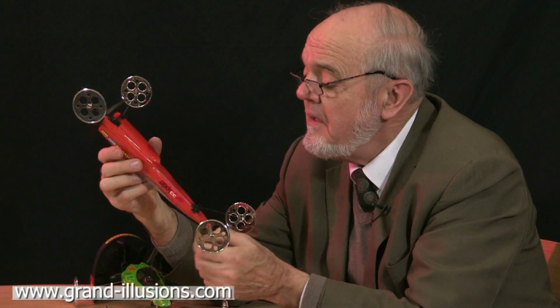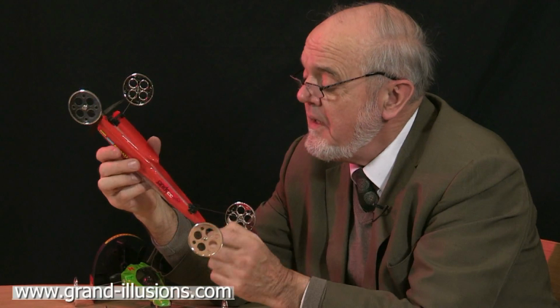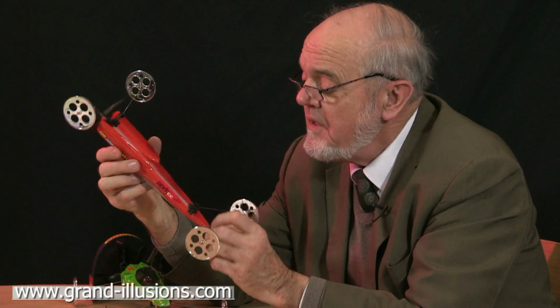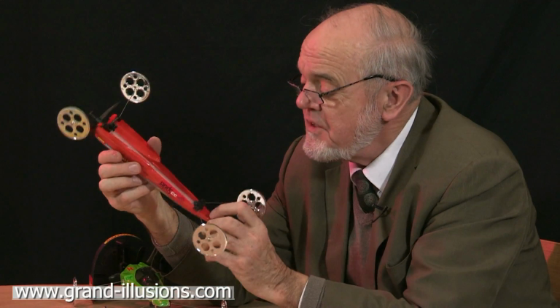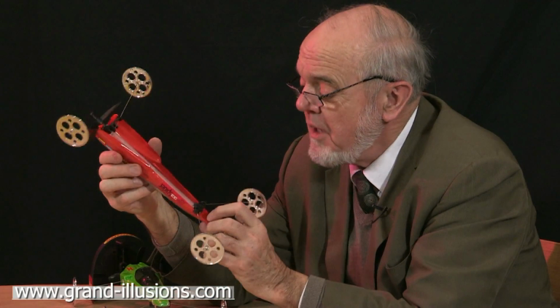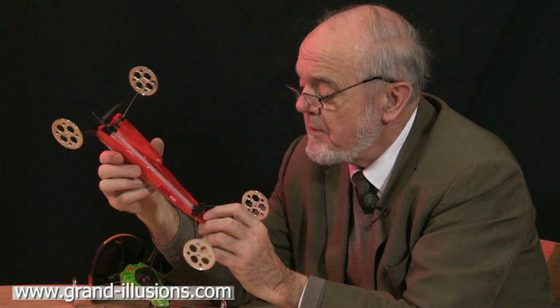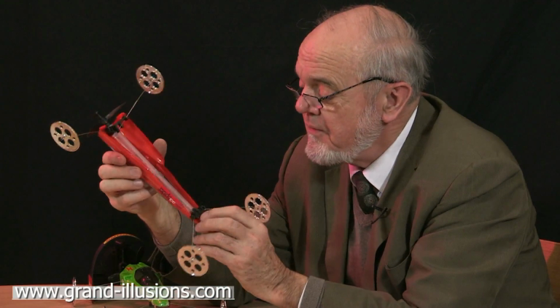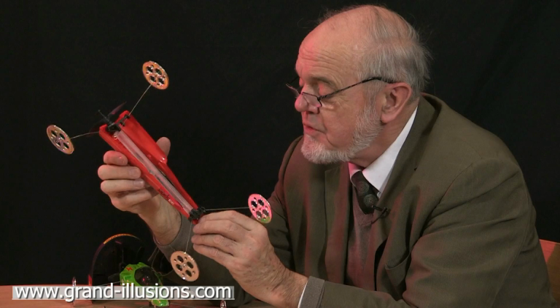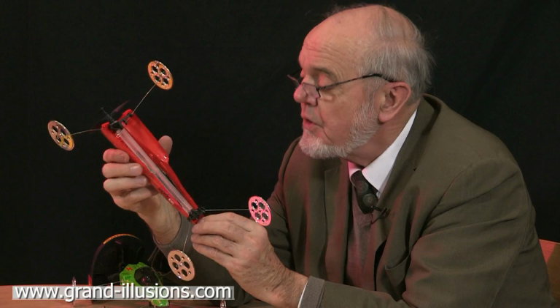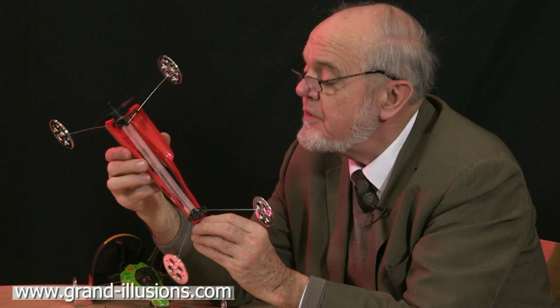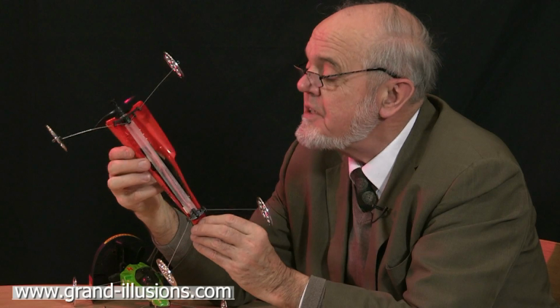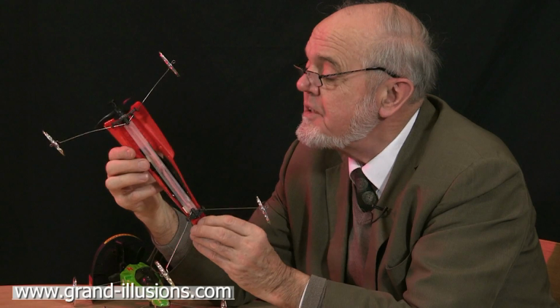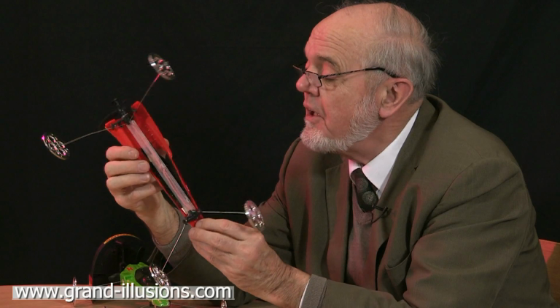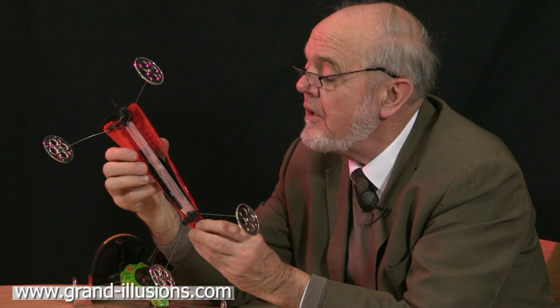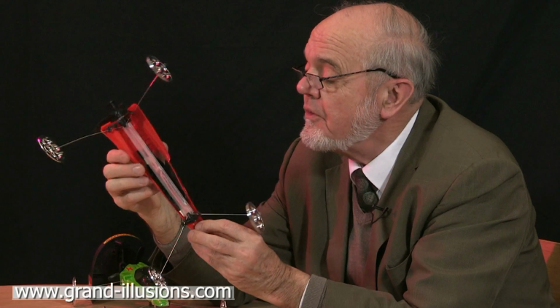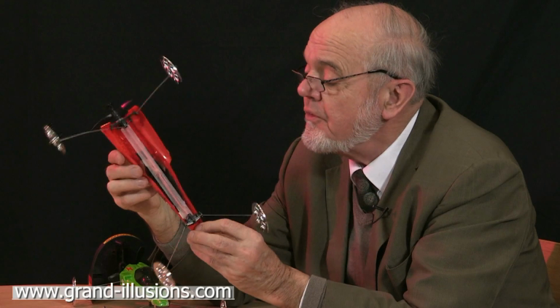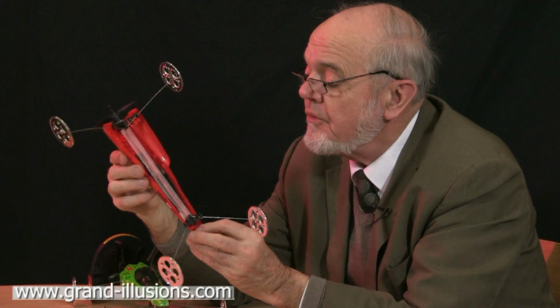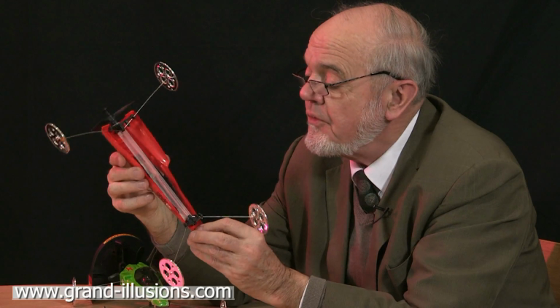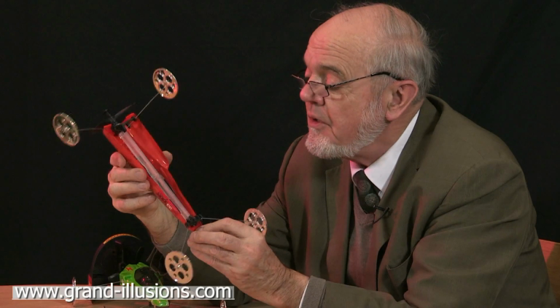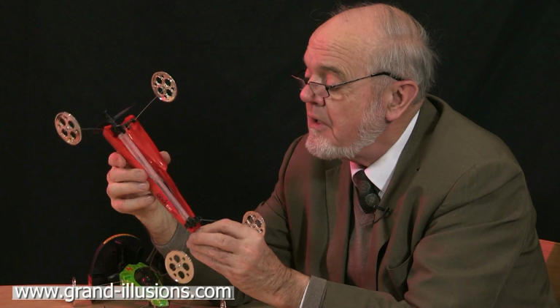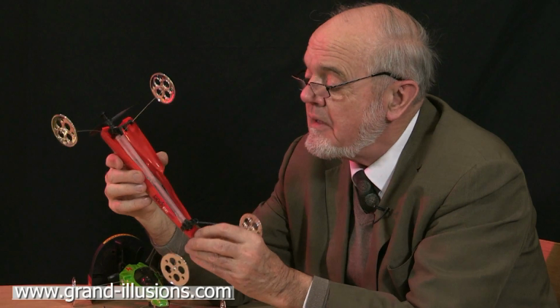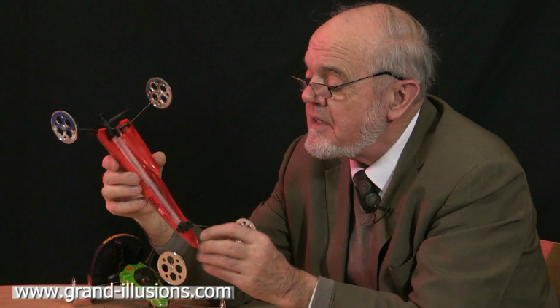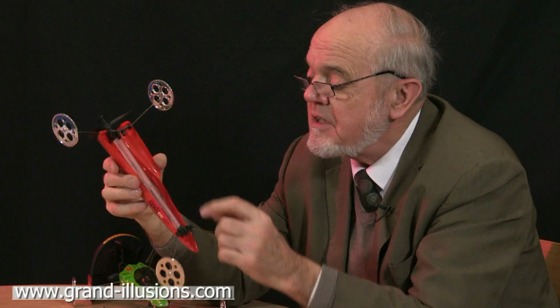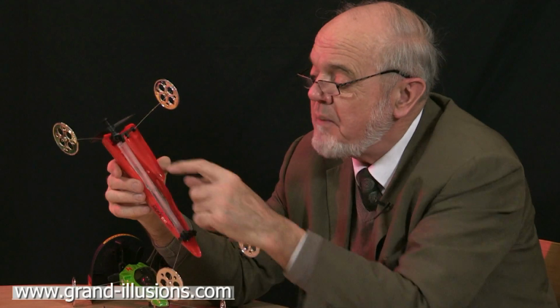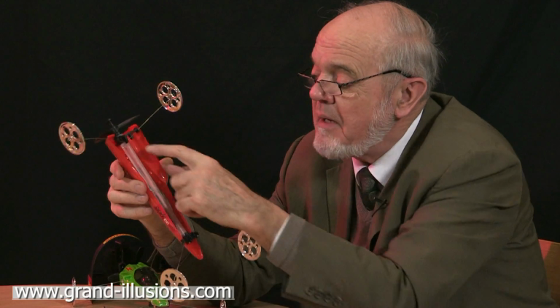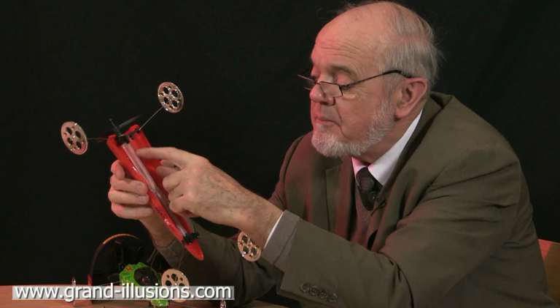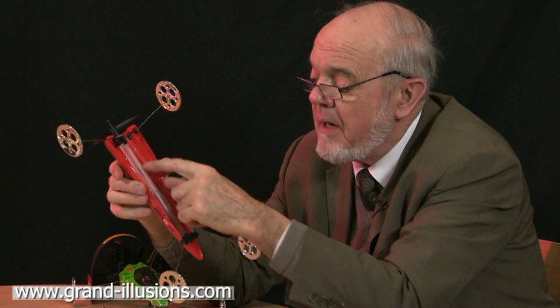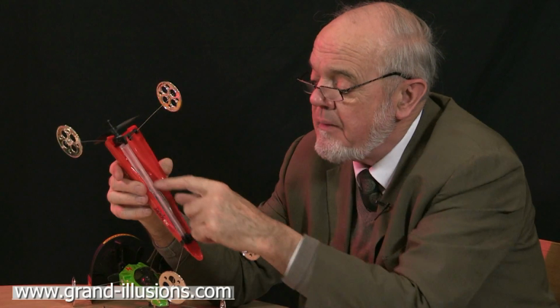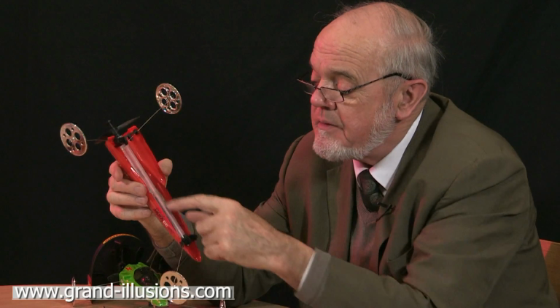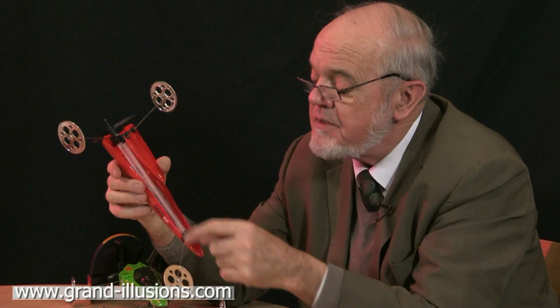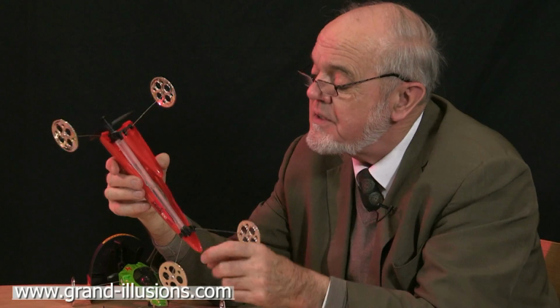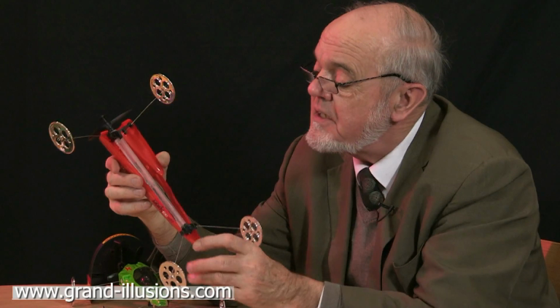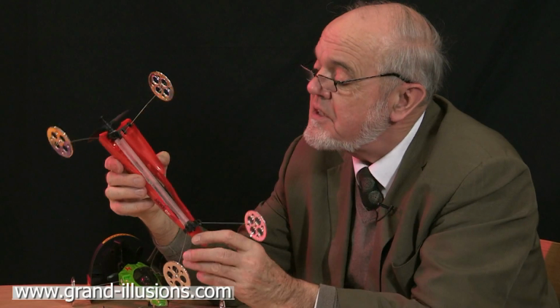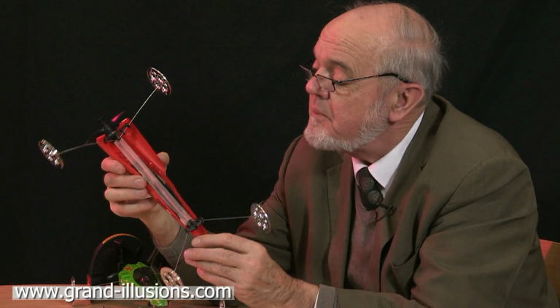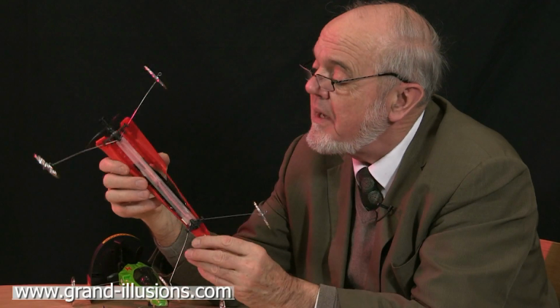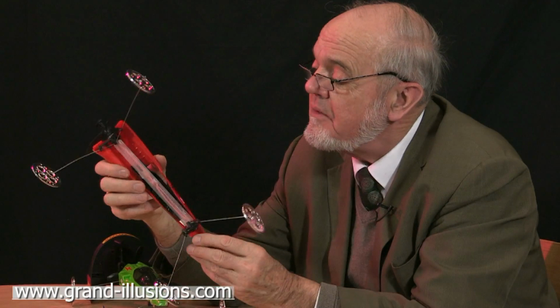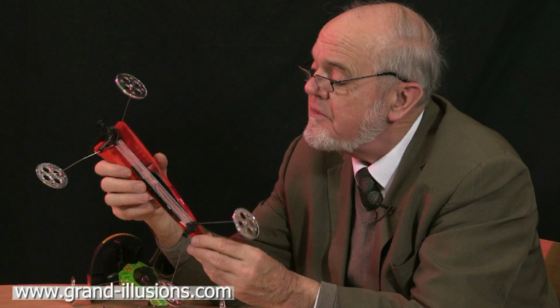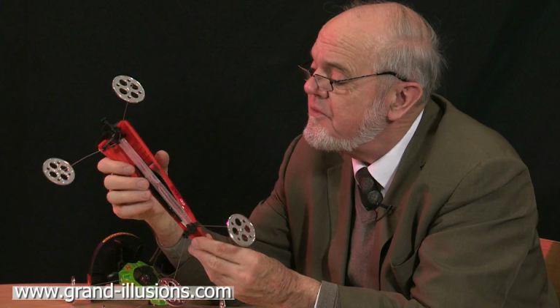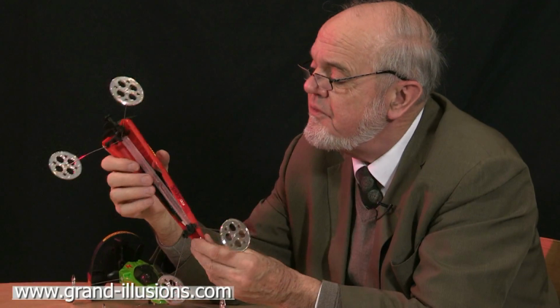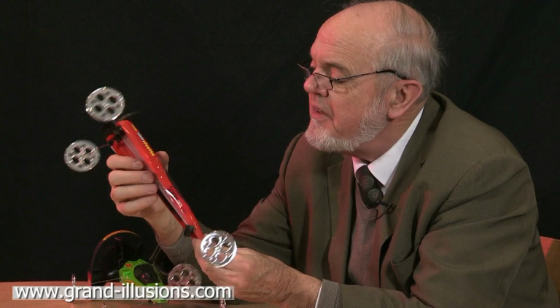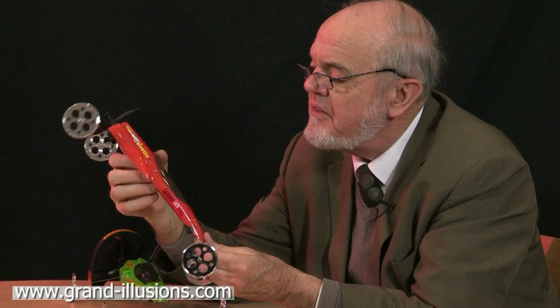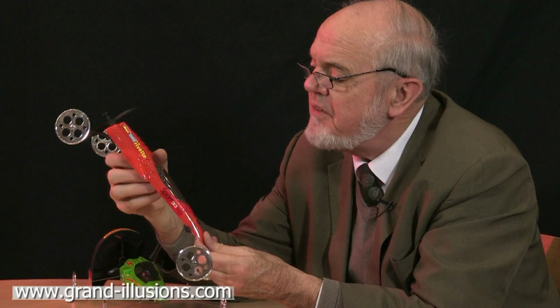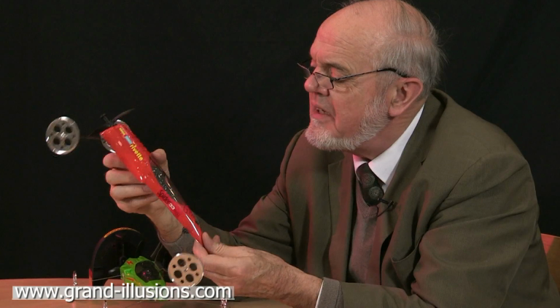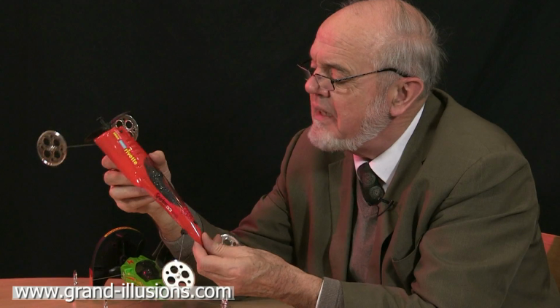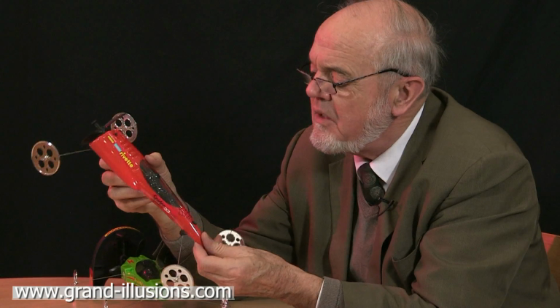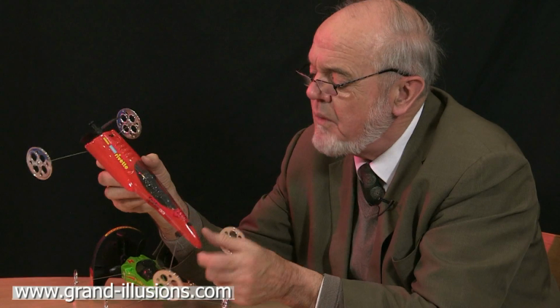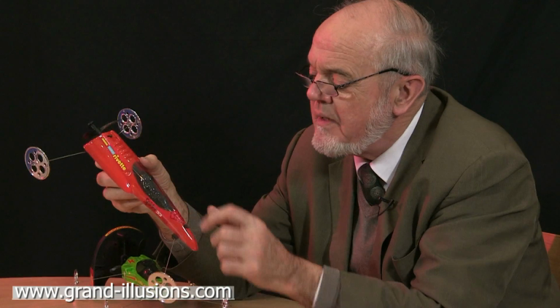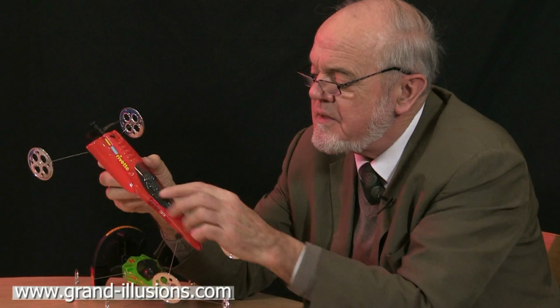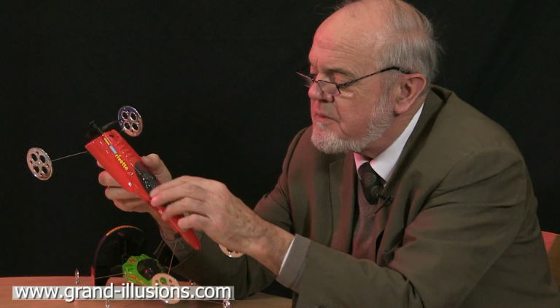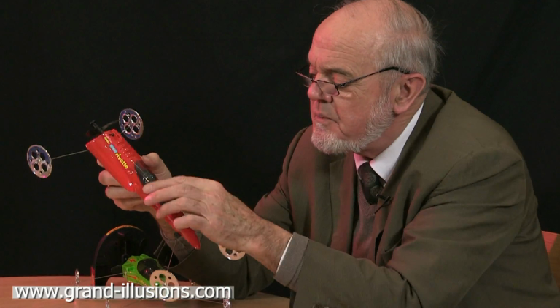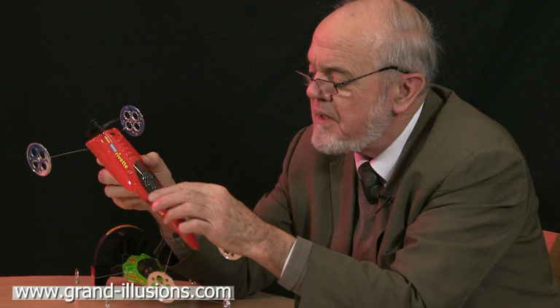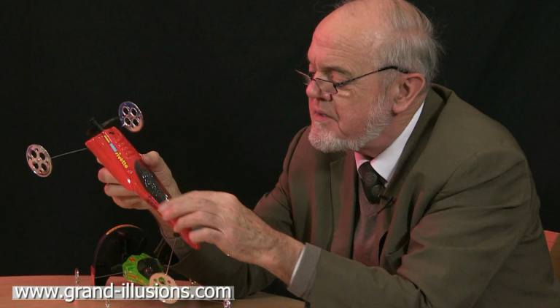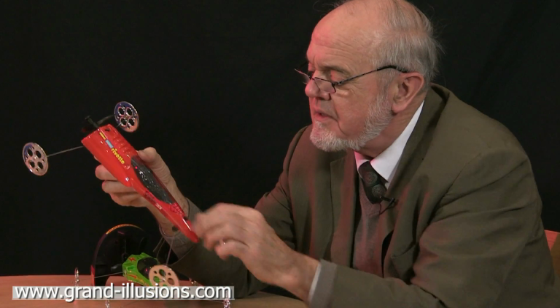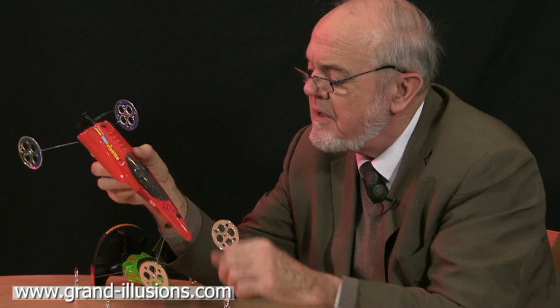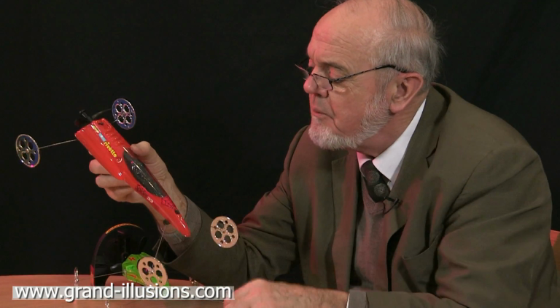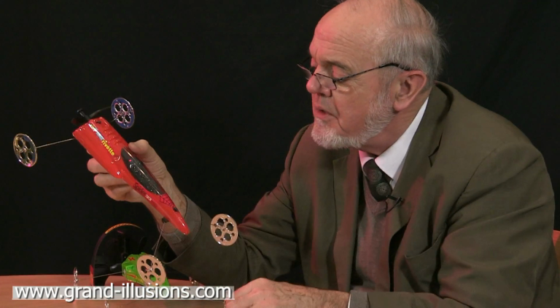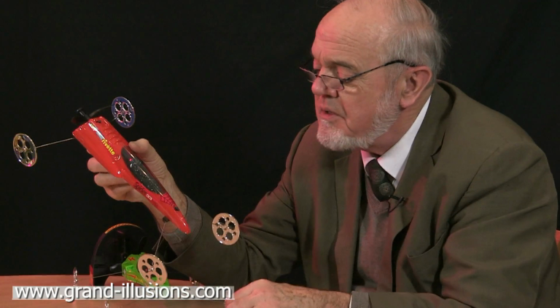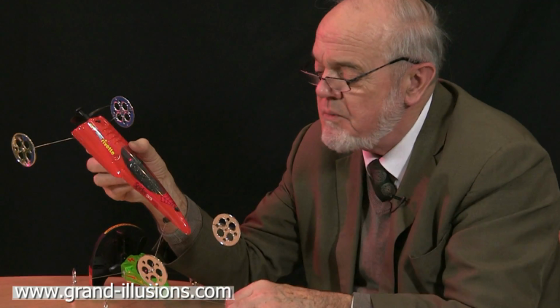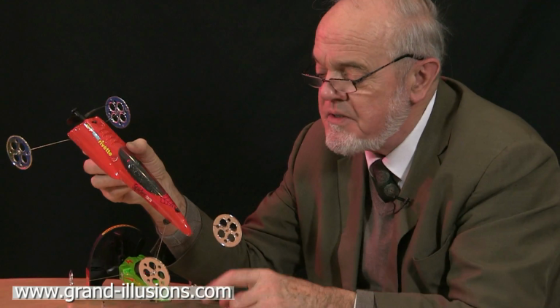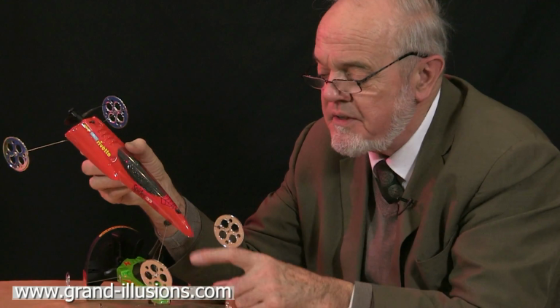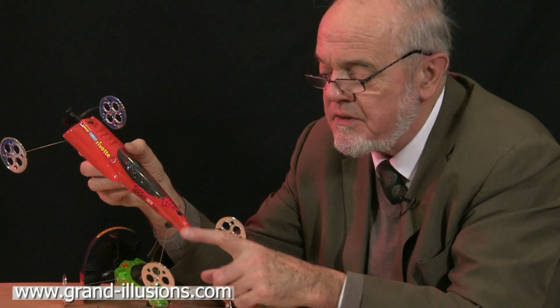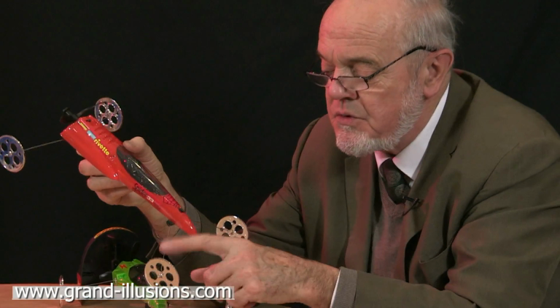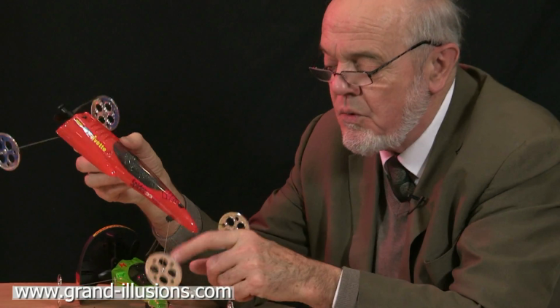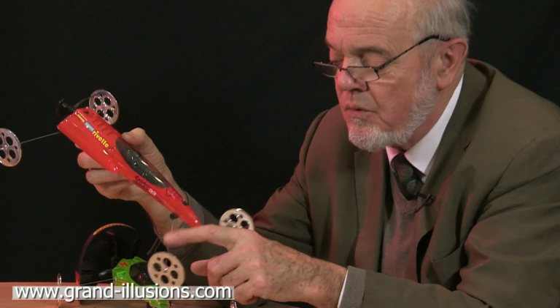Here's a couple of toy racing cars — elastic band power. There's an elastic band. They are very lightweight; this plastic body weighs nothing at all.